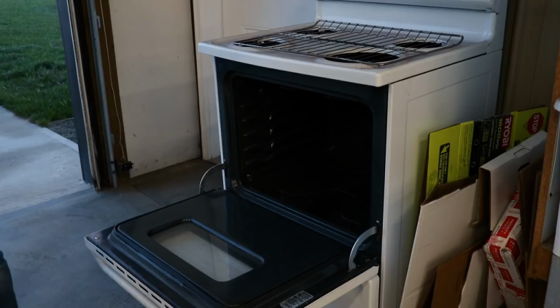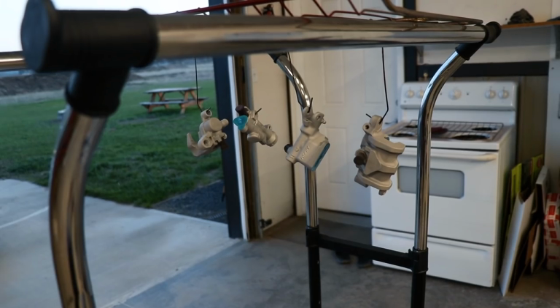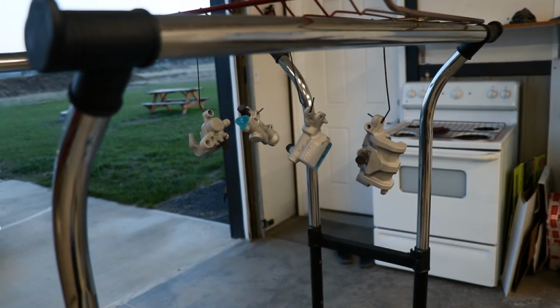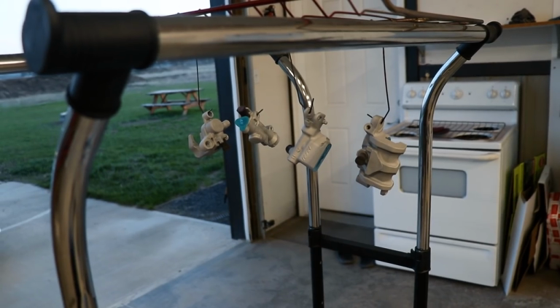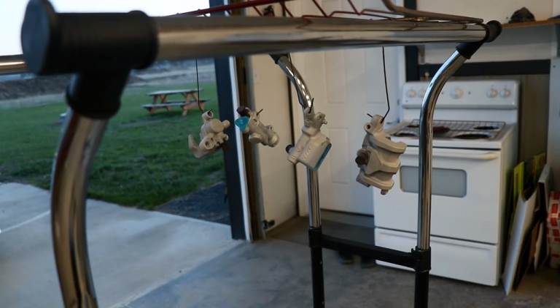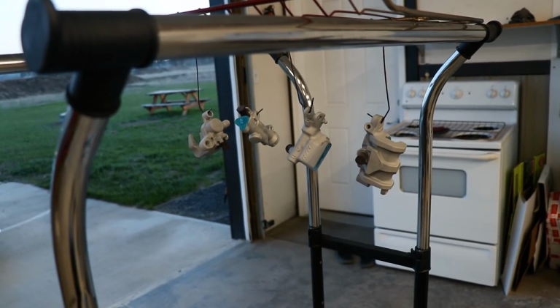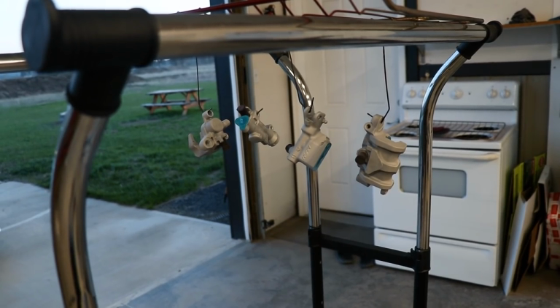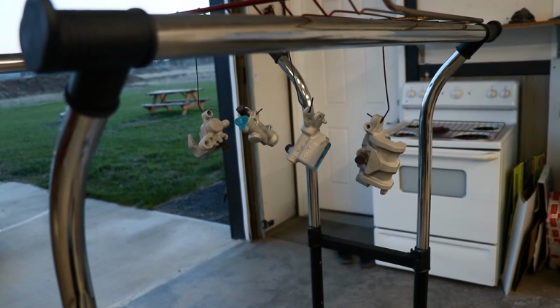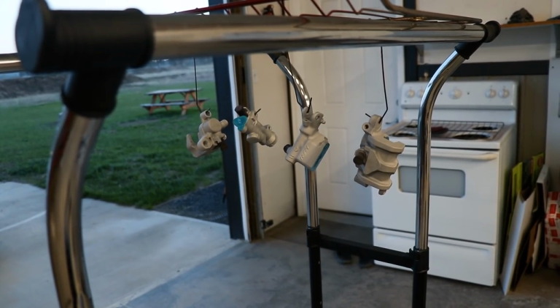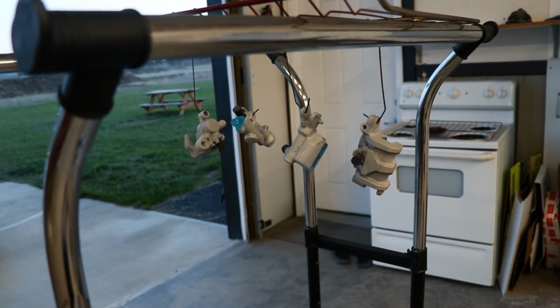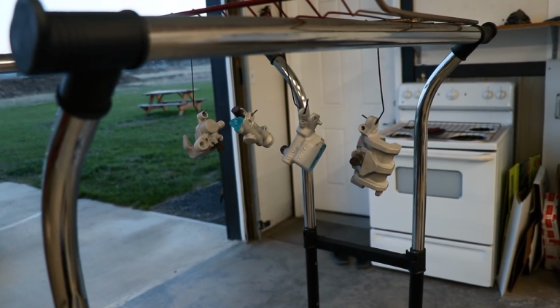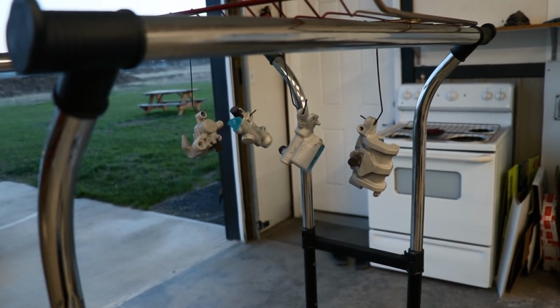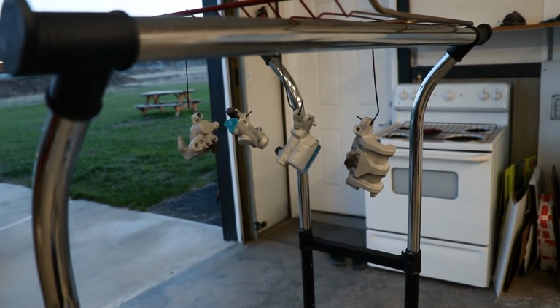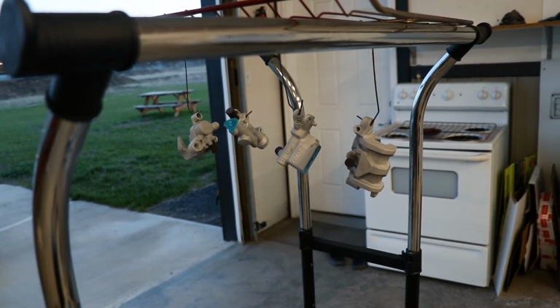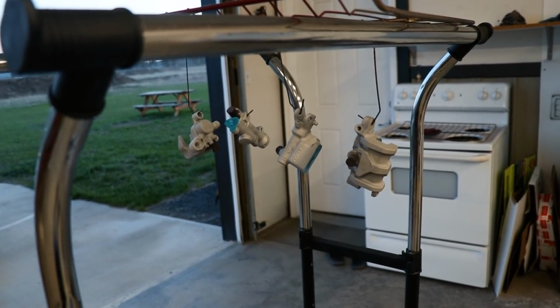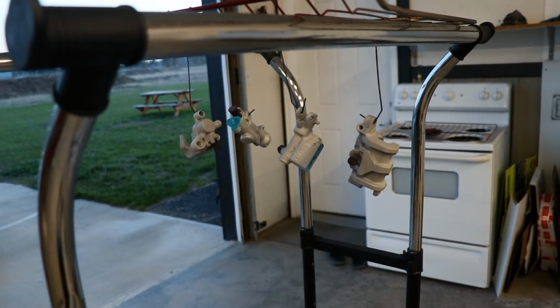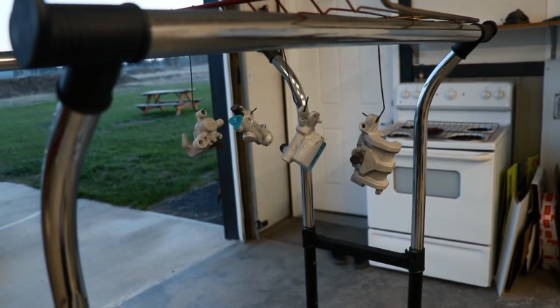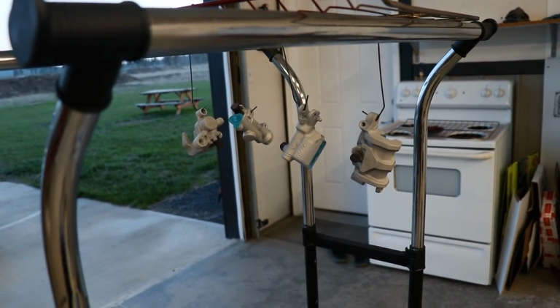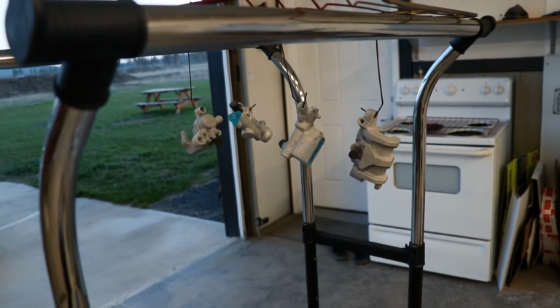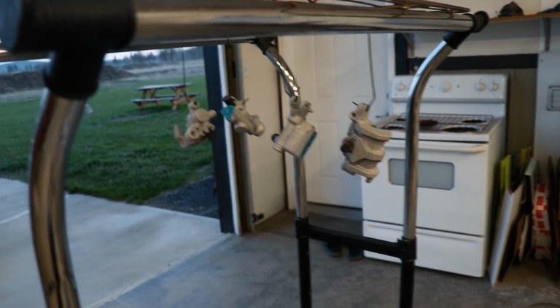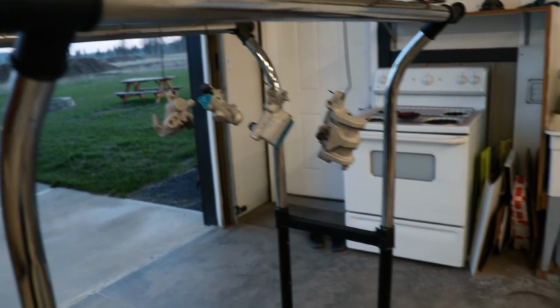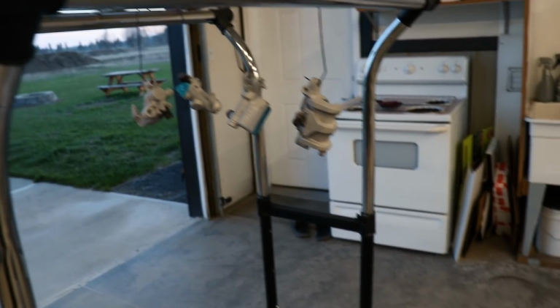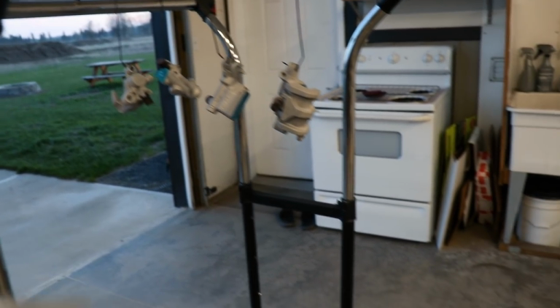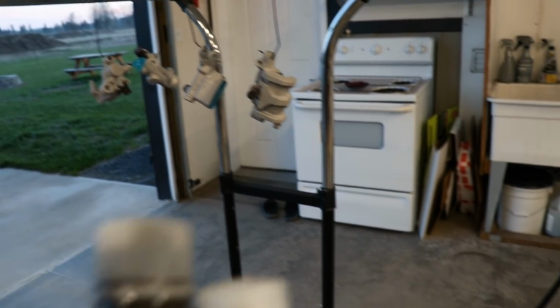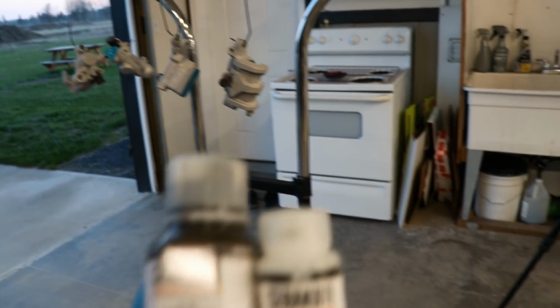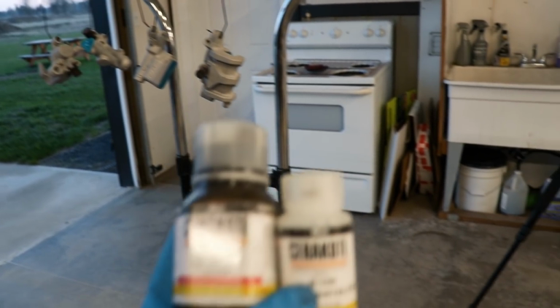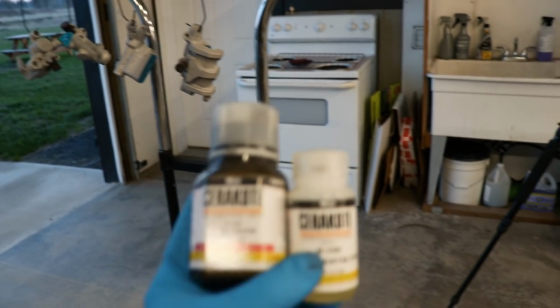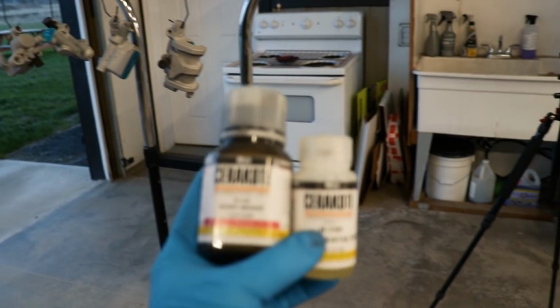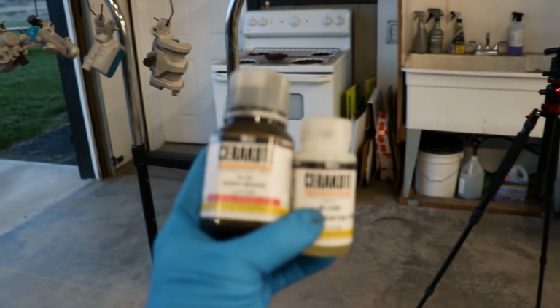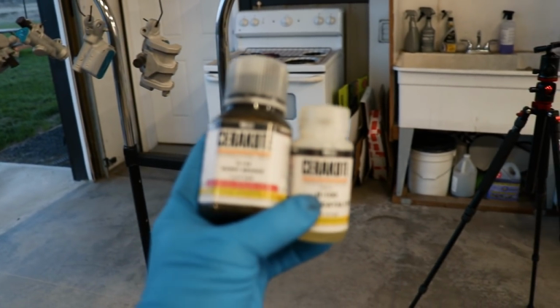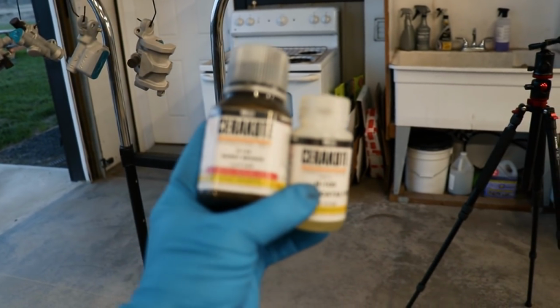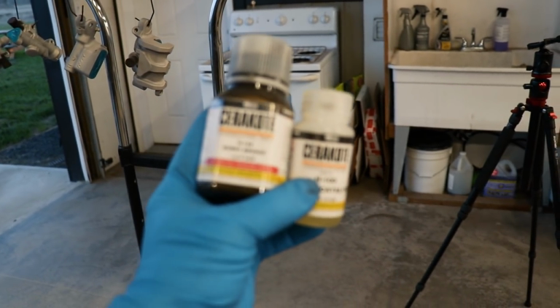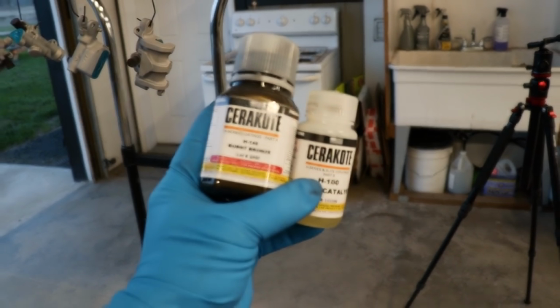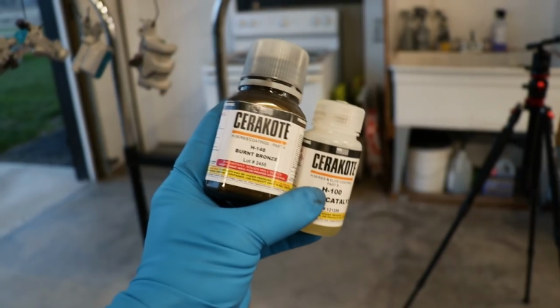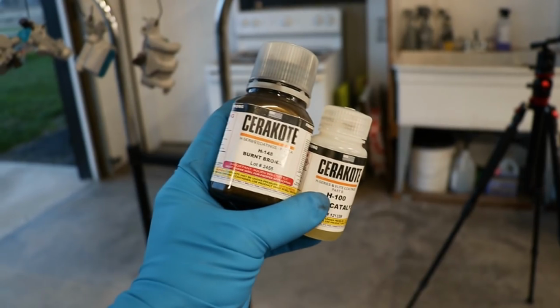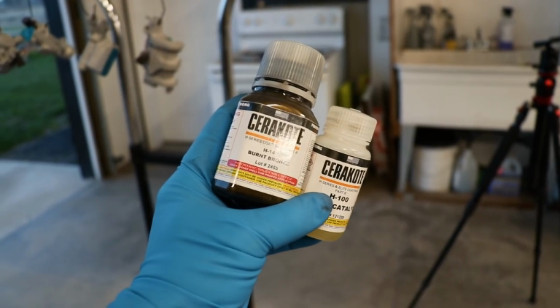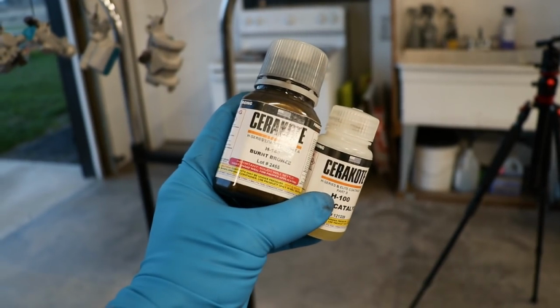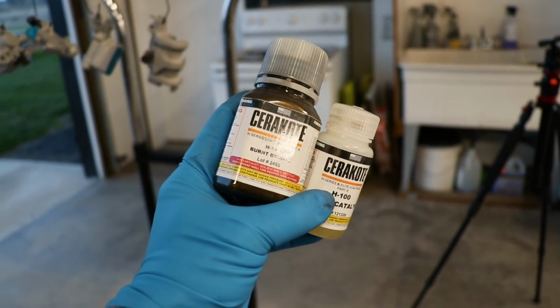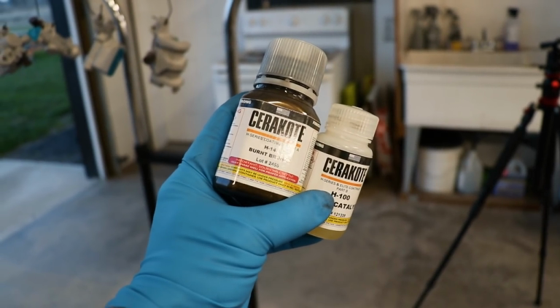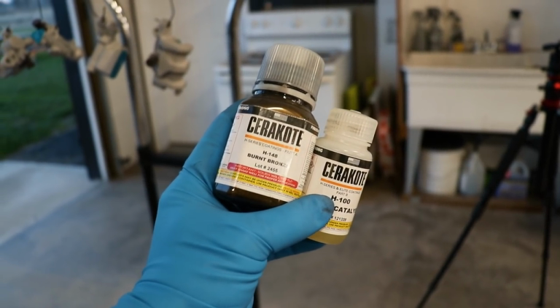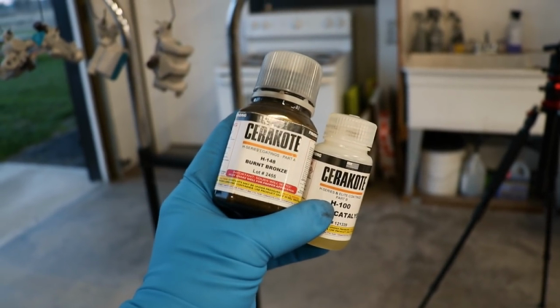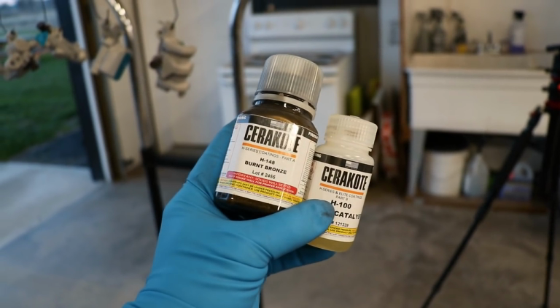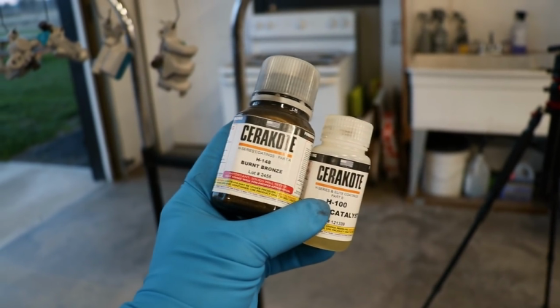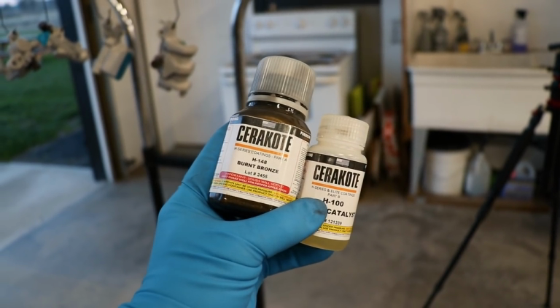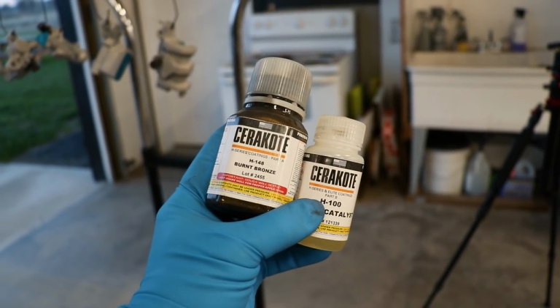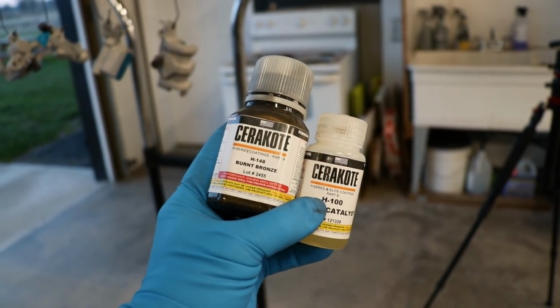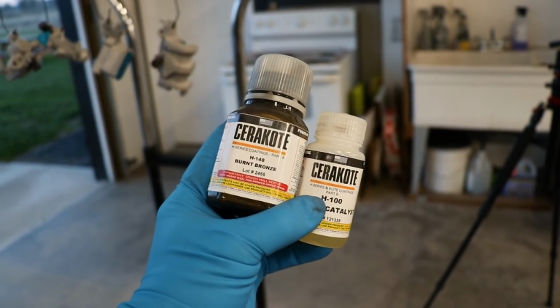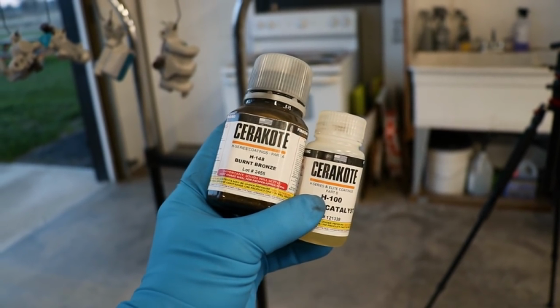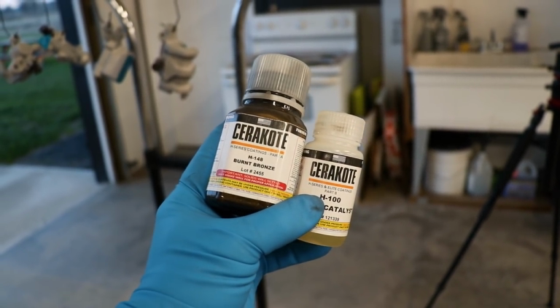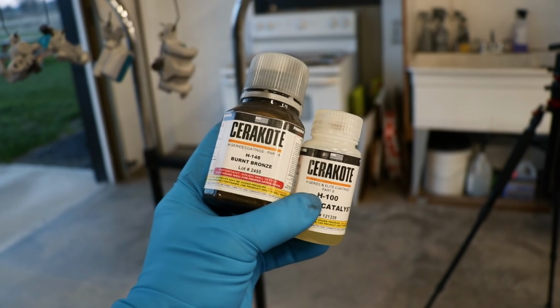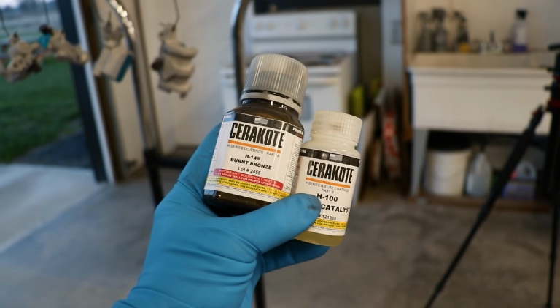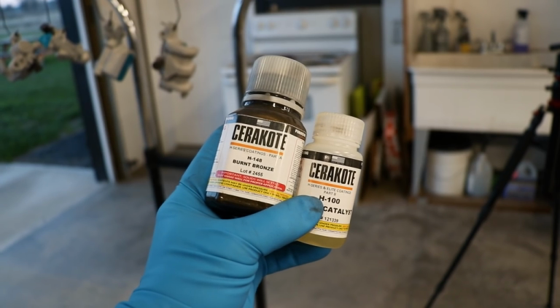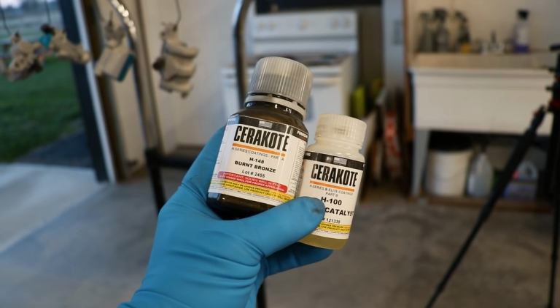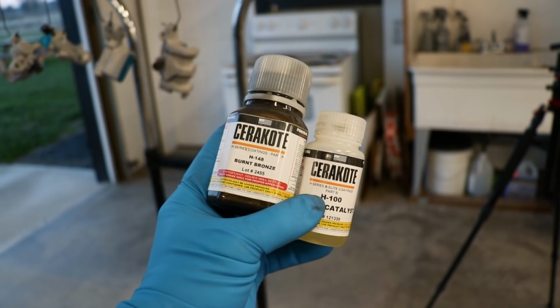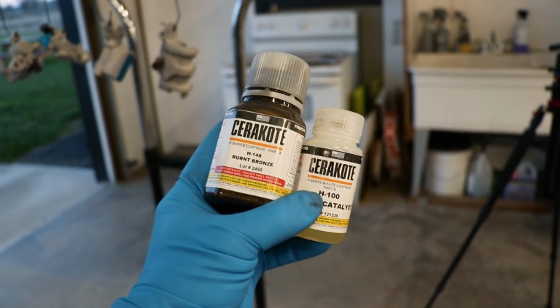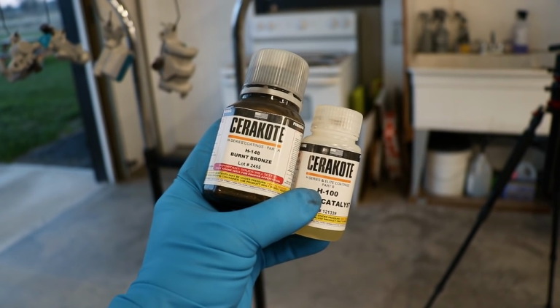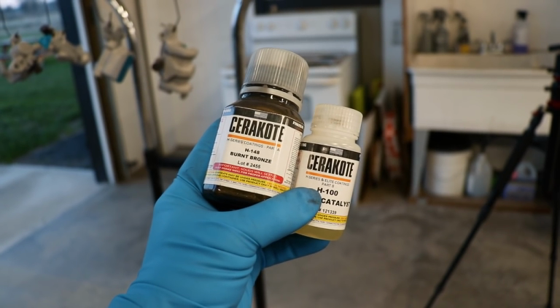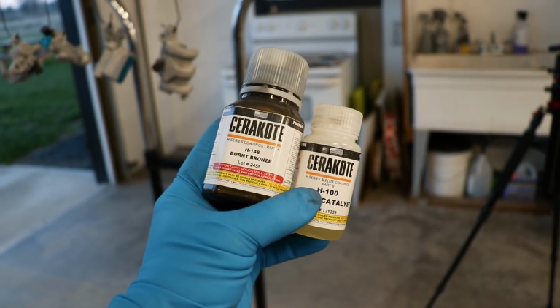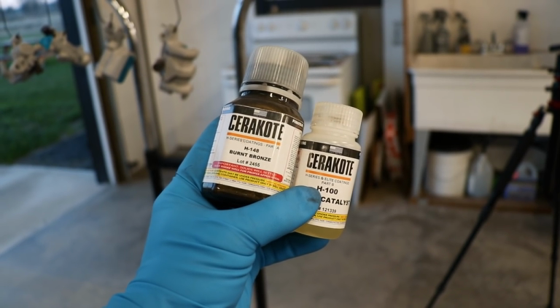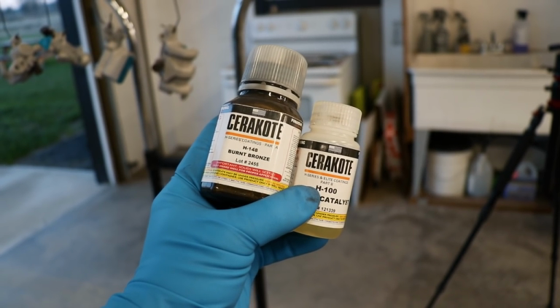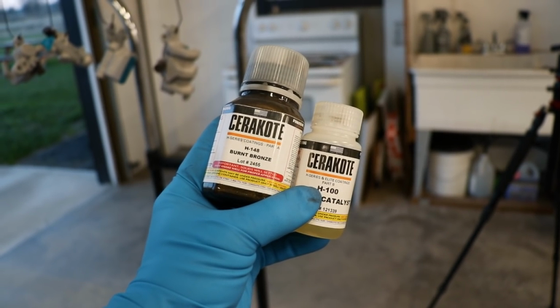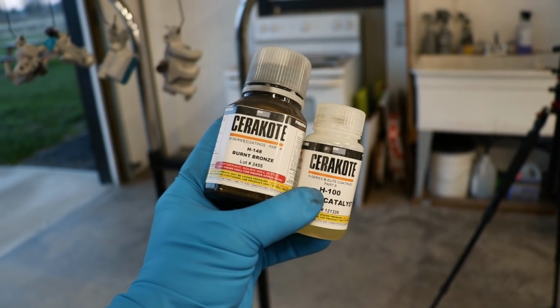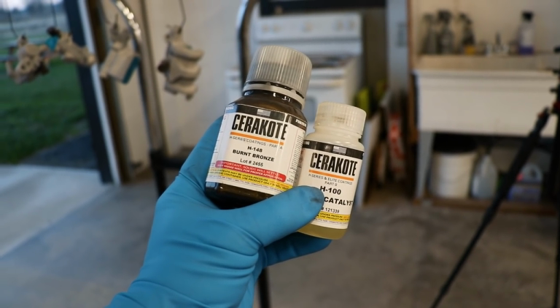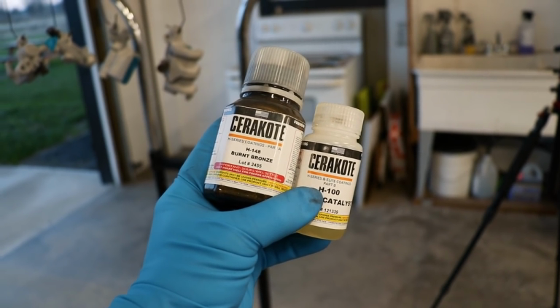The parts are finished up with a preheat and once I have the Cerakote materials mixed up in the gun, I'll be all ready to spray.